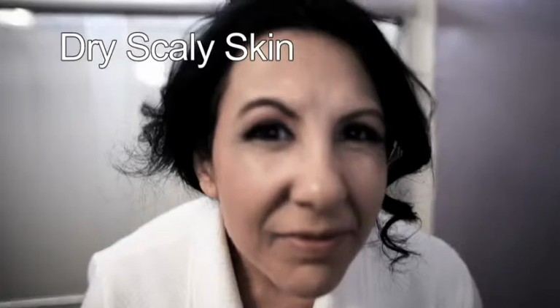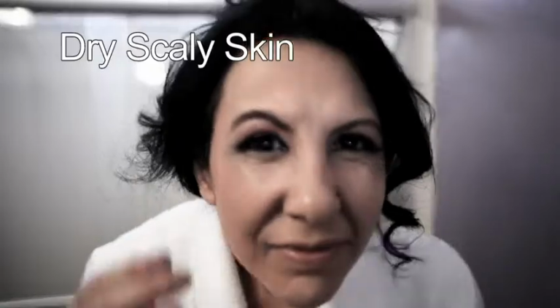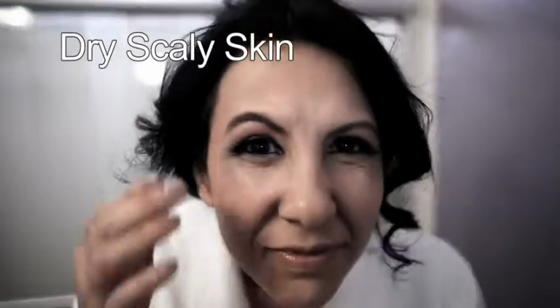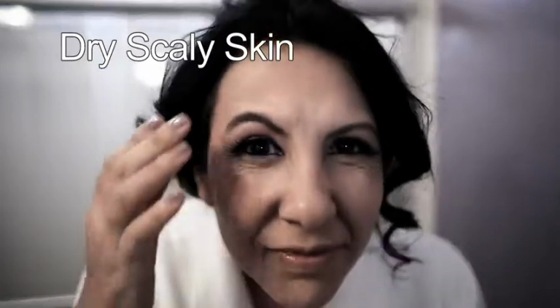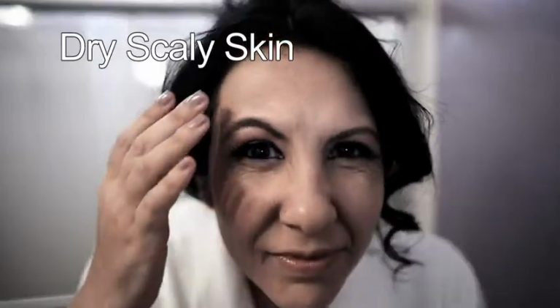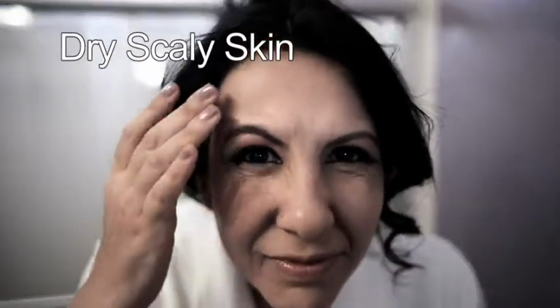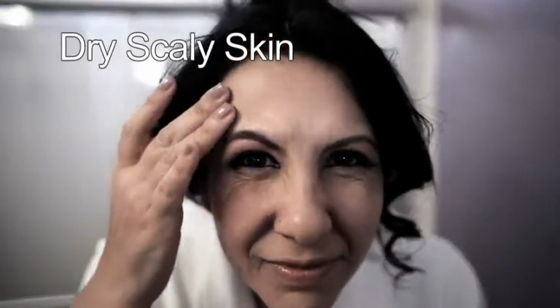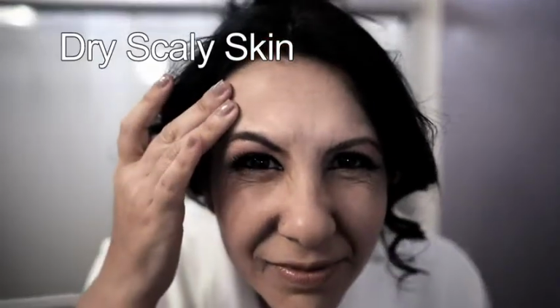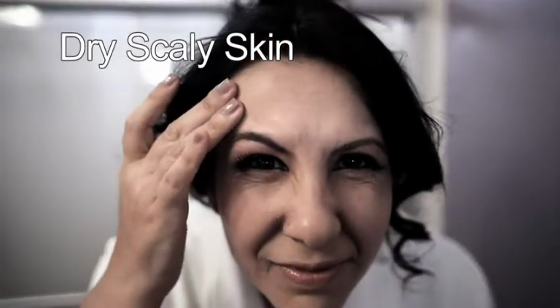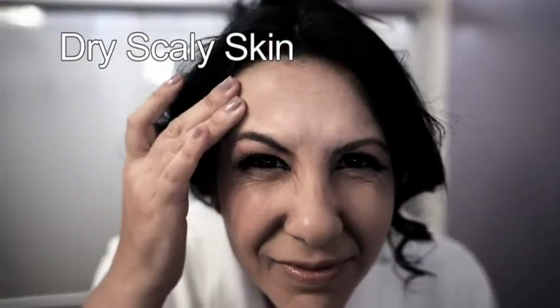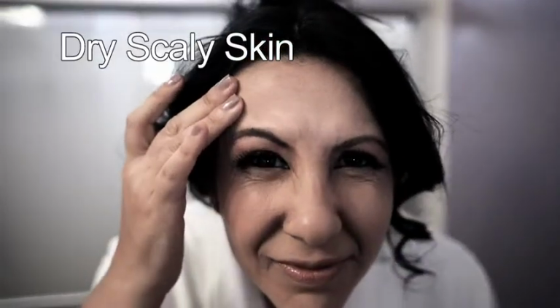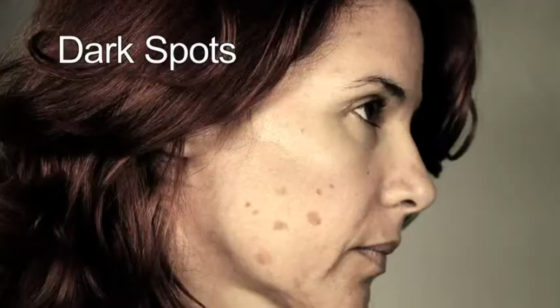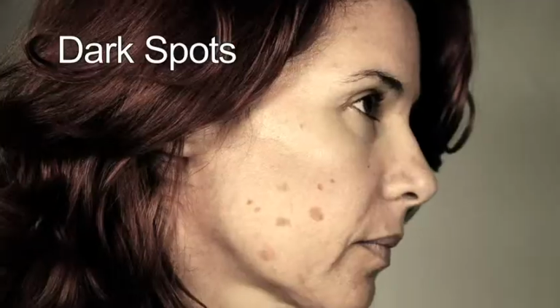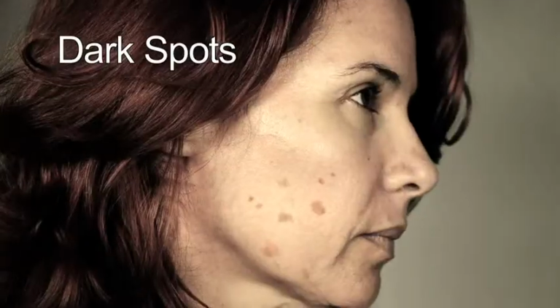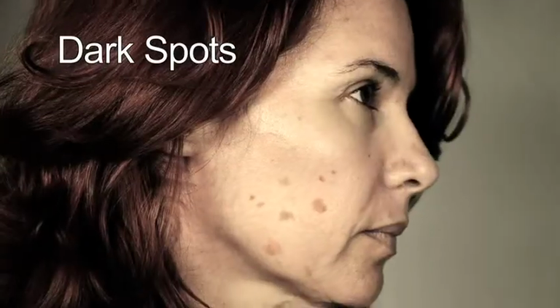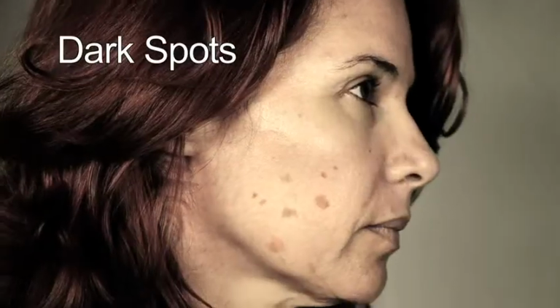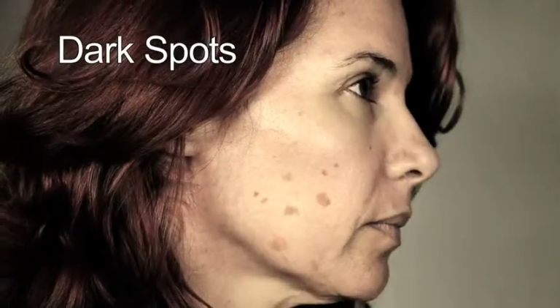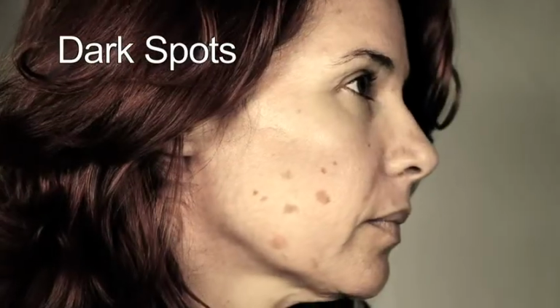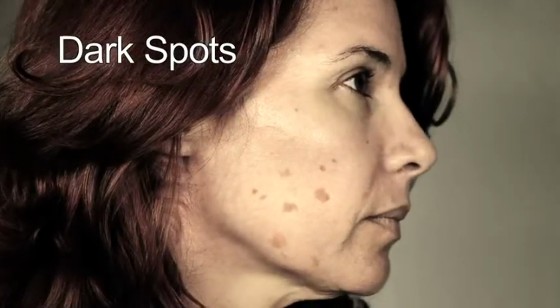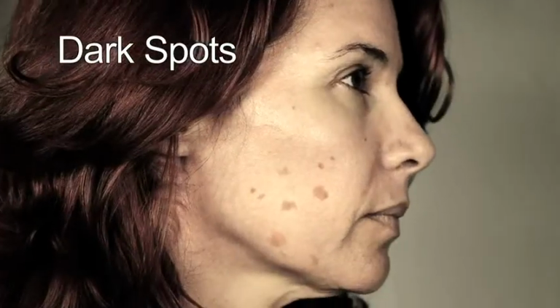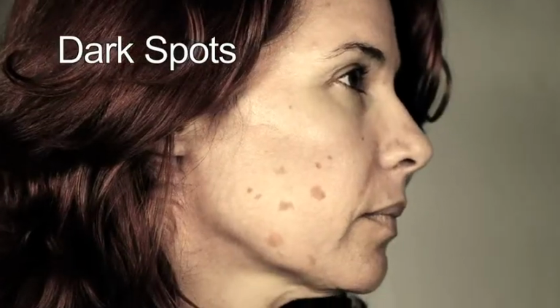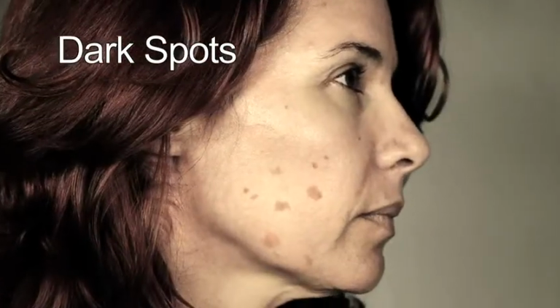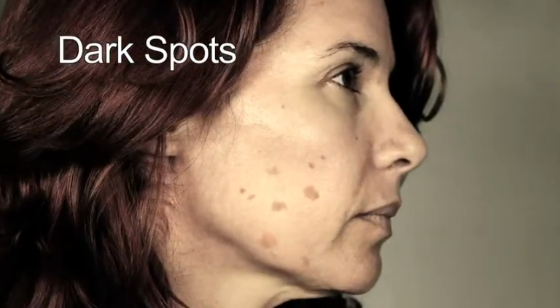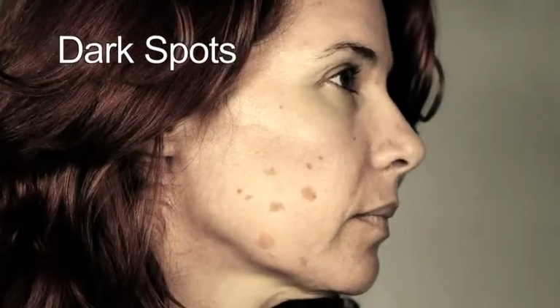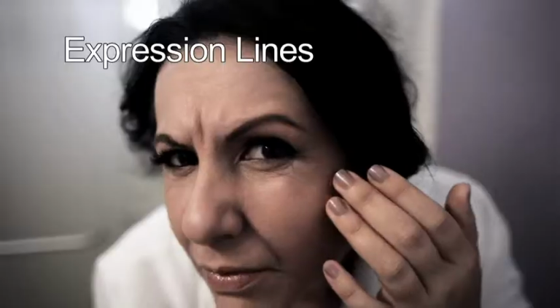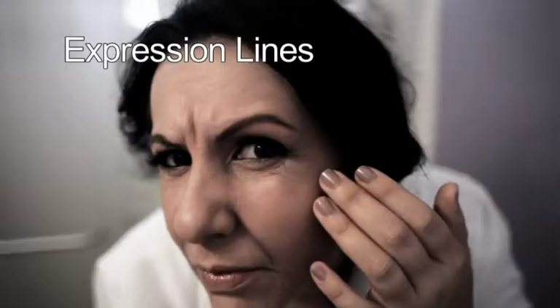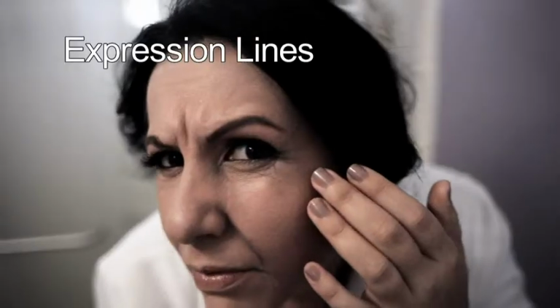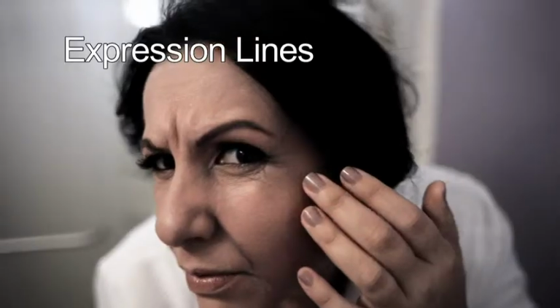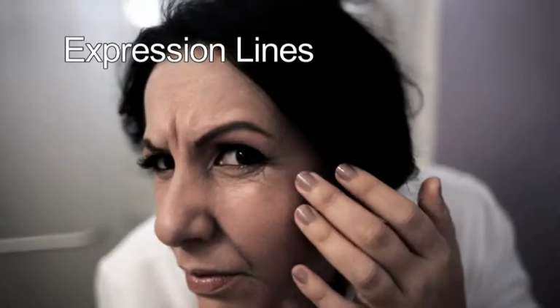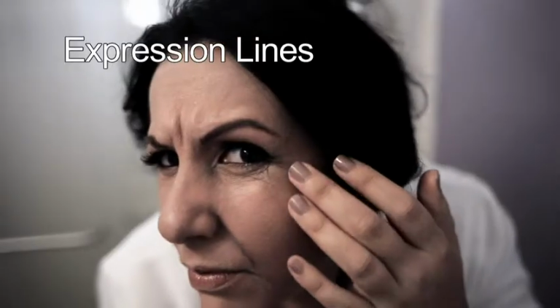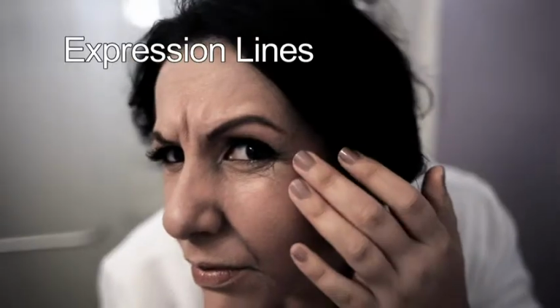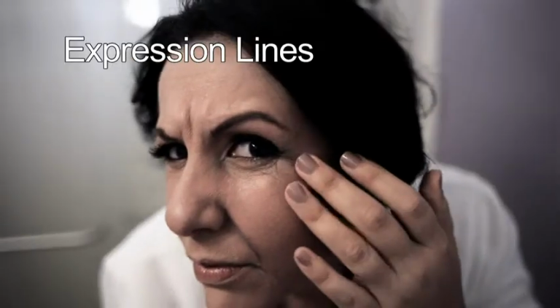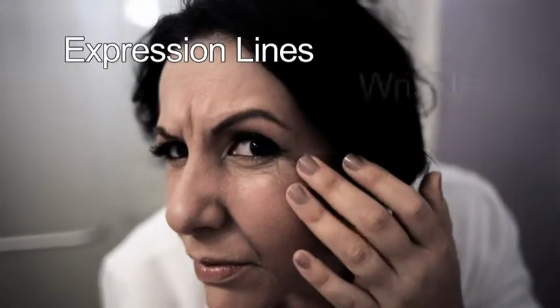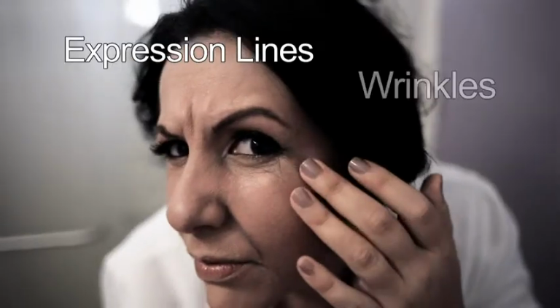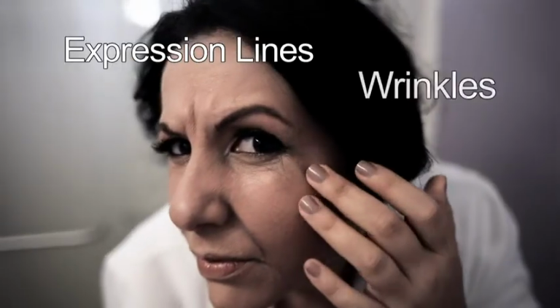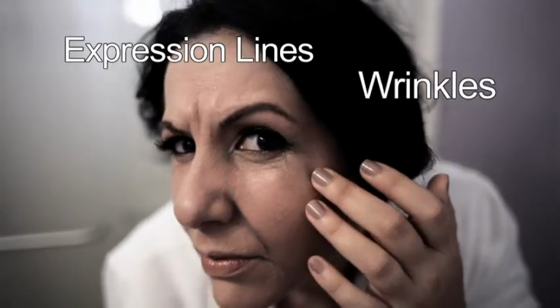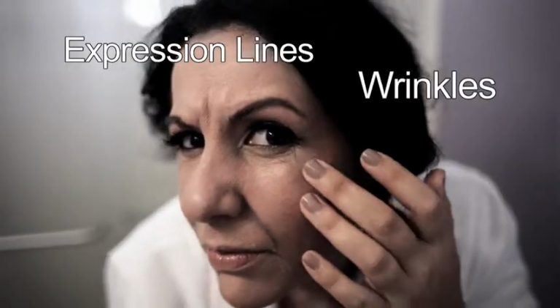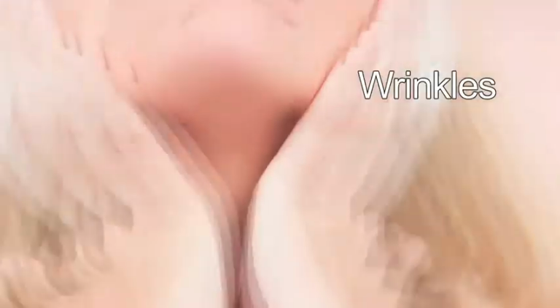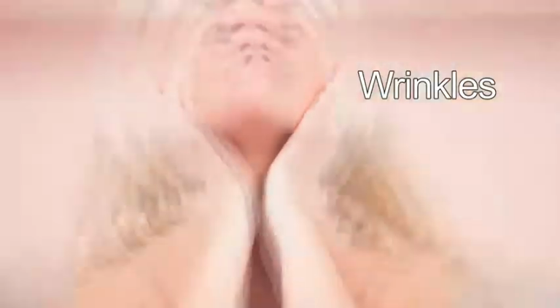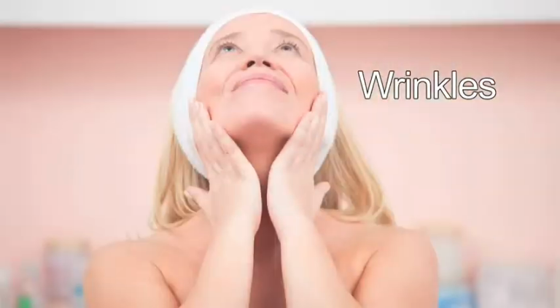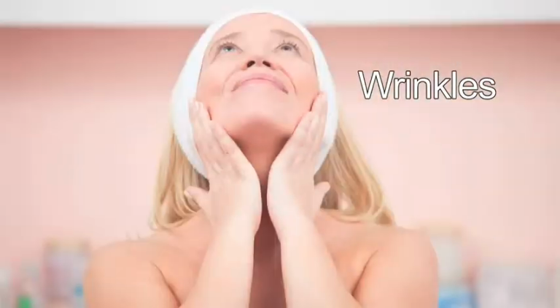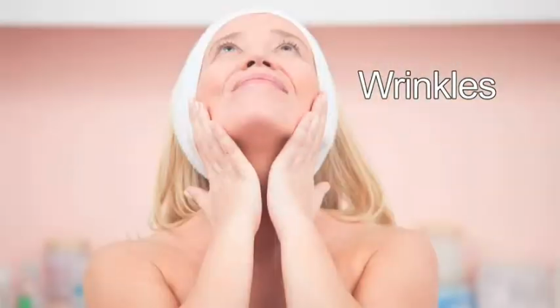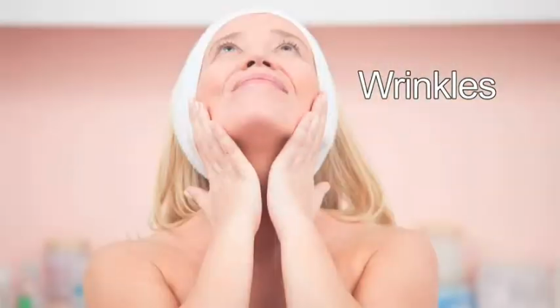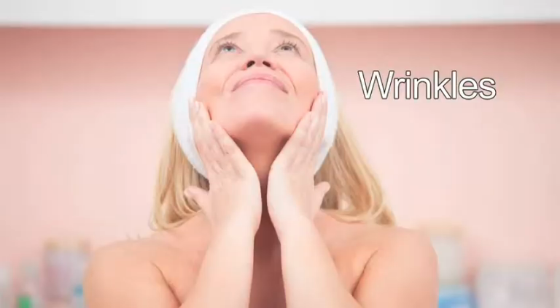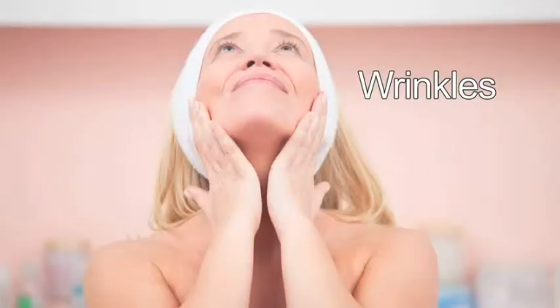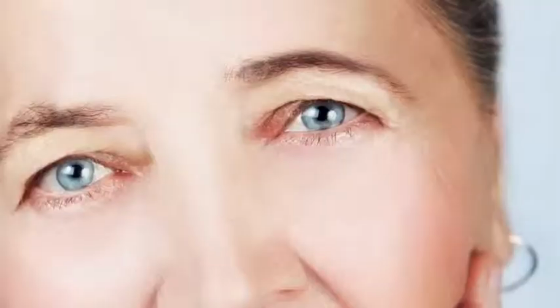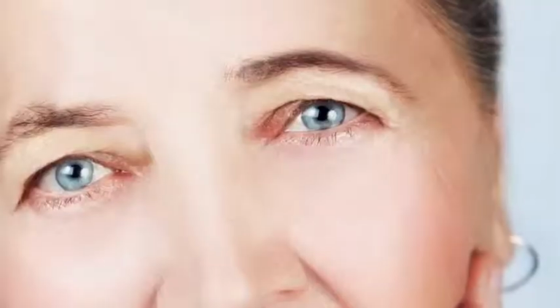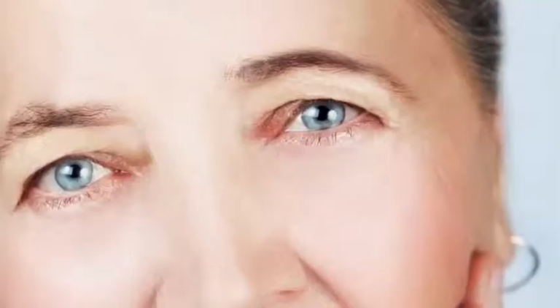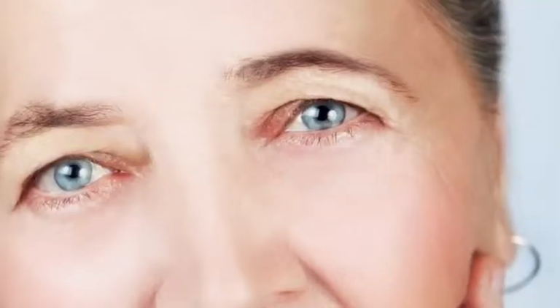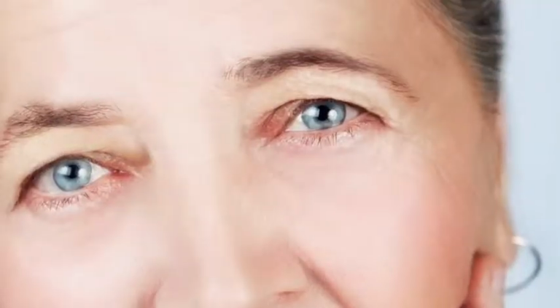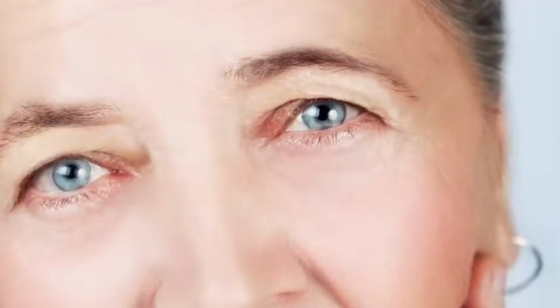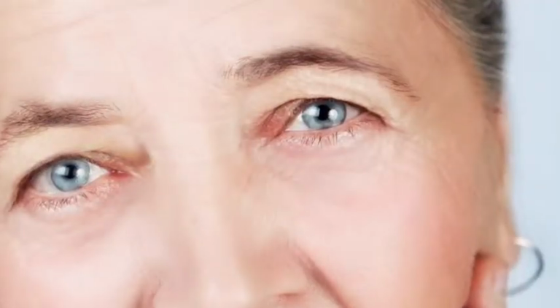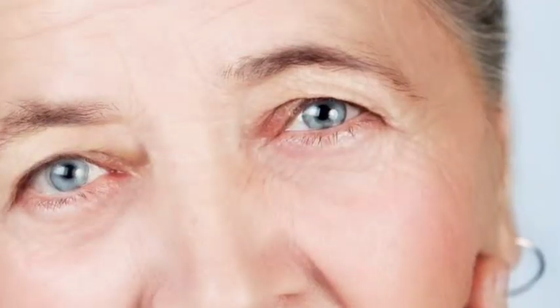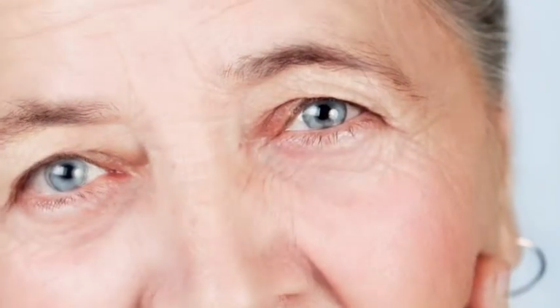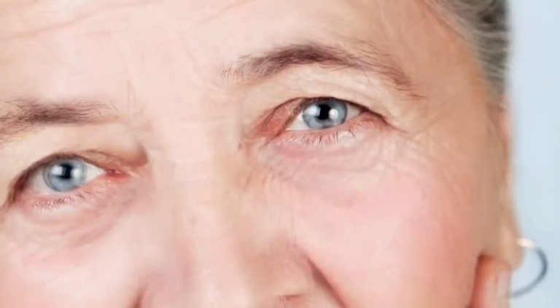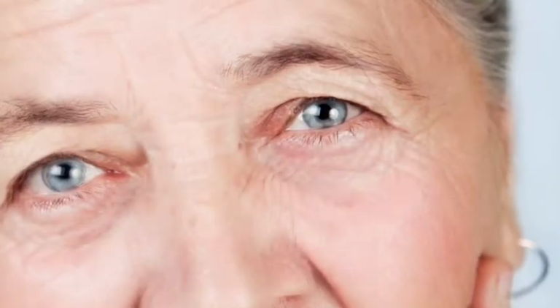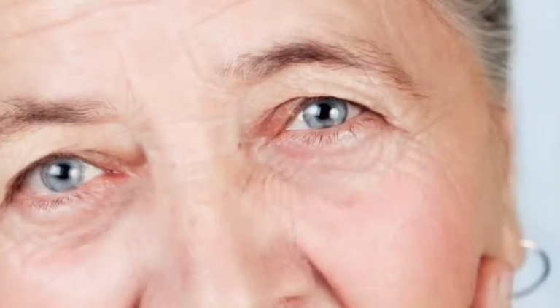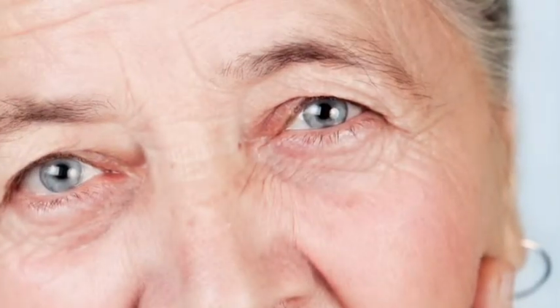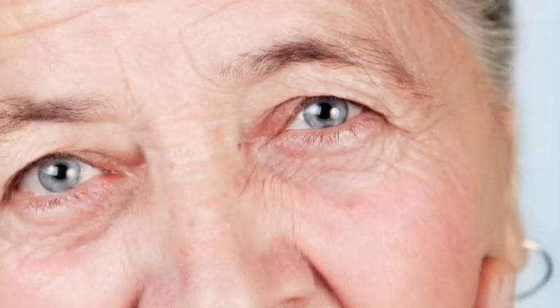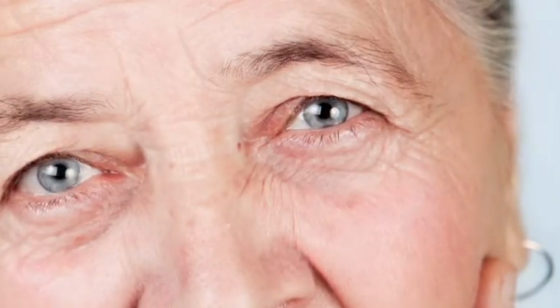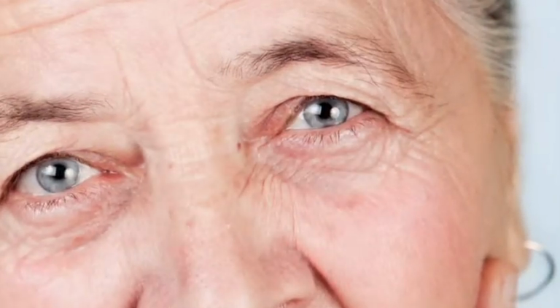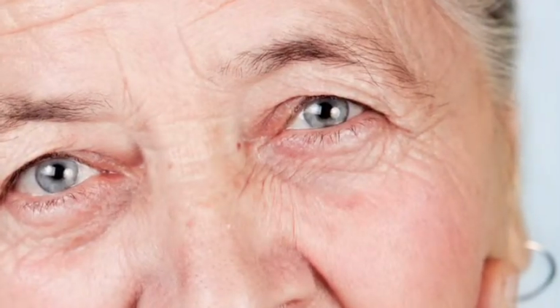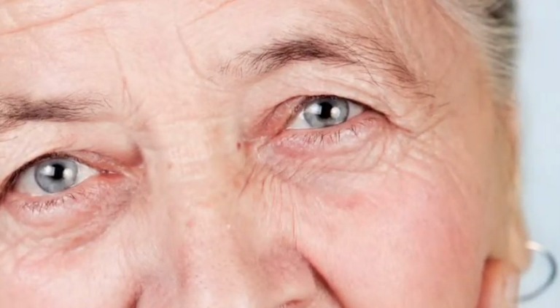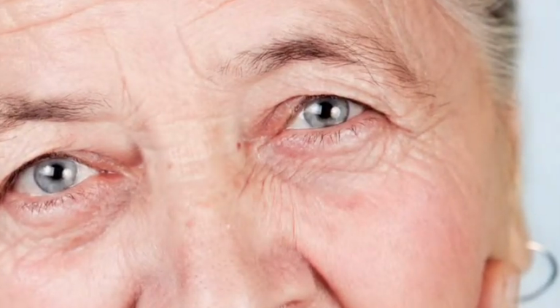Suffering from dry, scaly skin and dark spots? Are you ashamed of expression lines and wrinkles on your face and neck? That's why you look older.